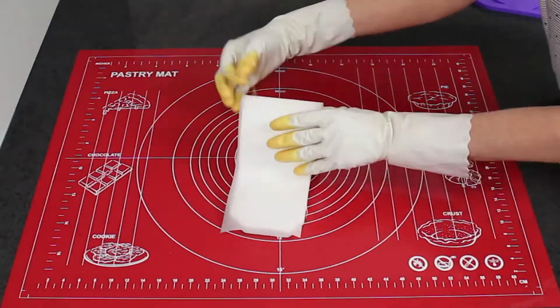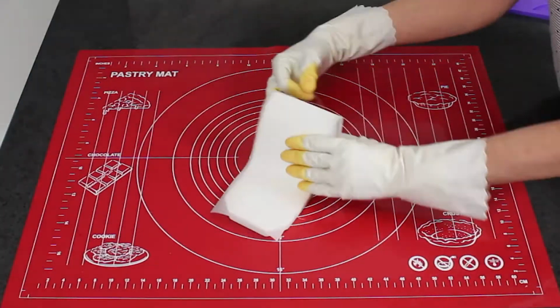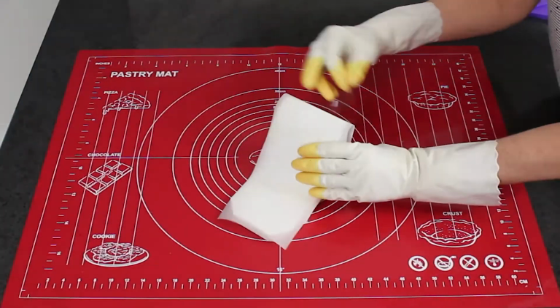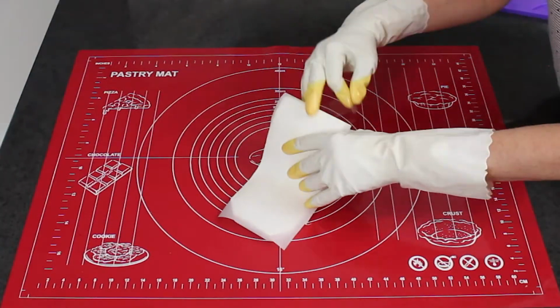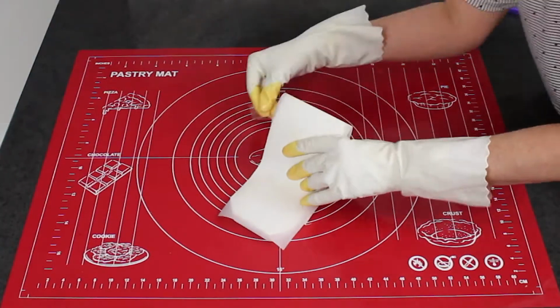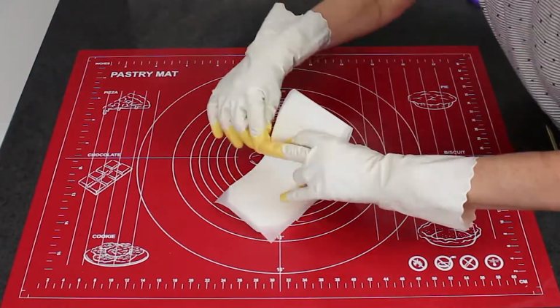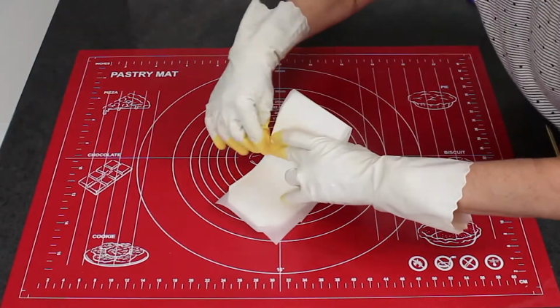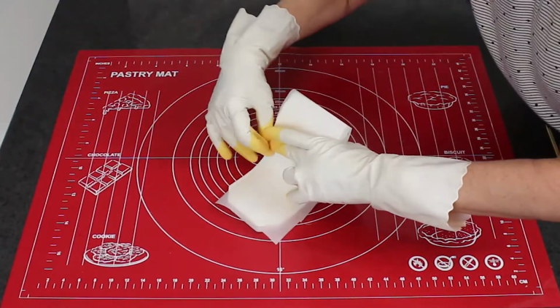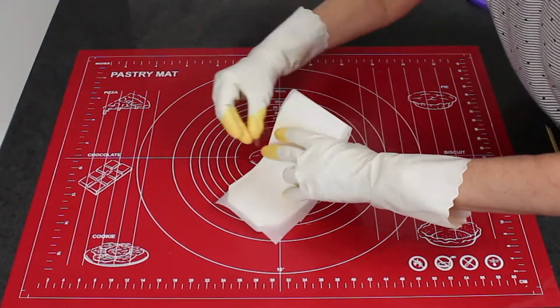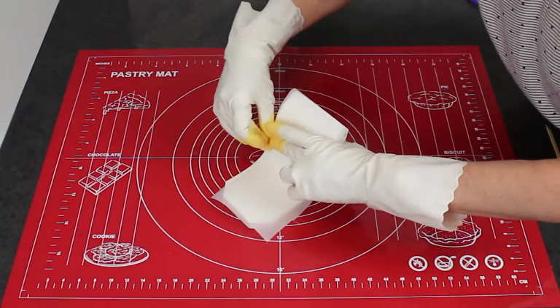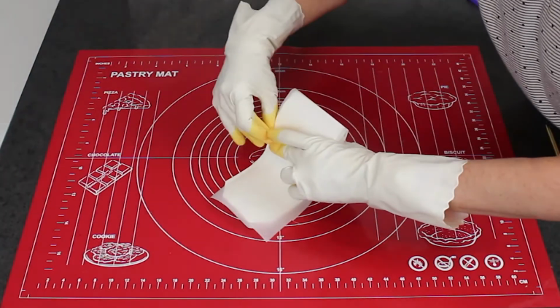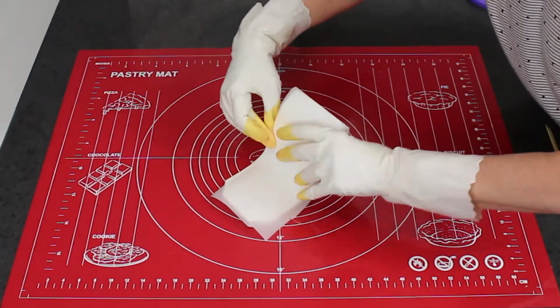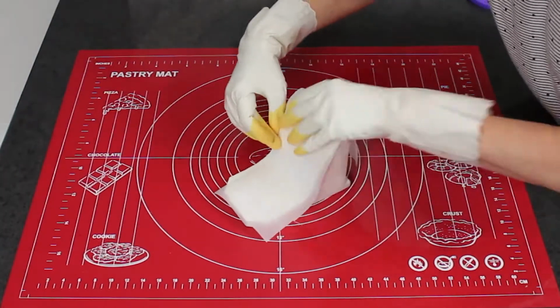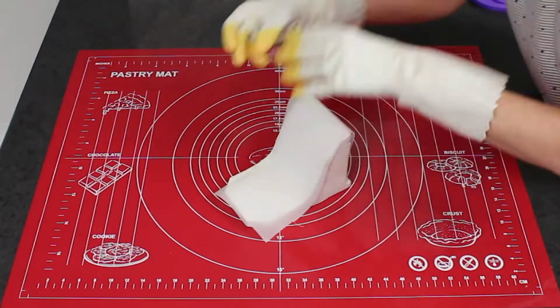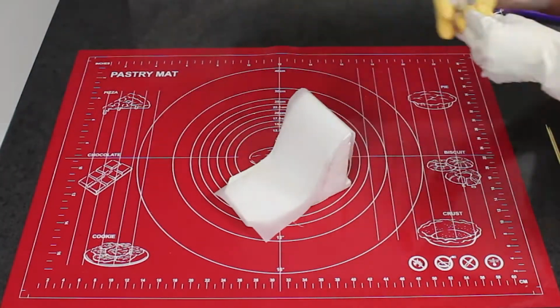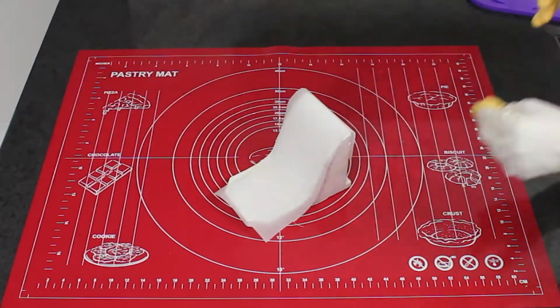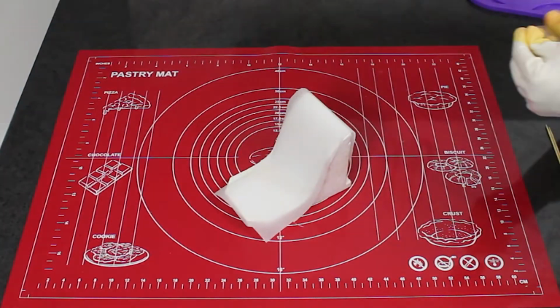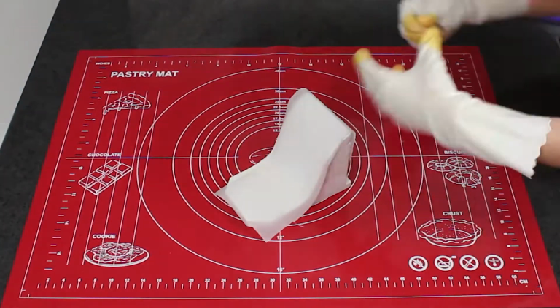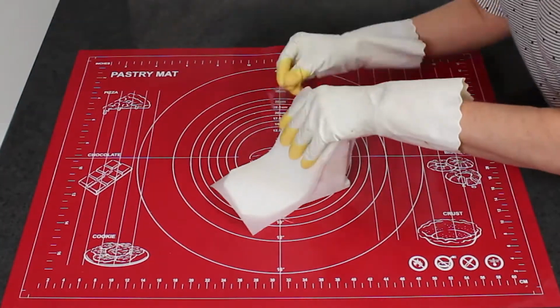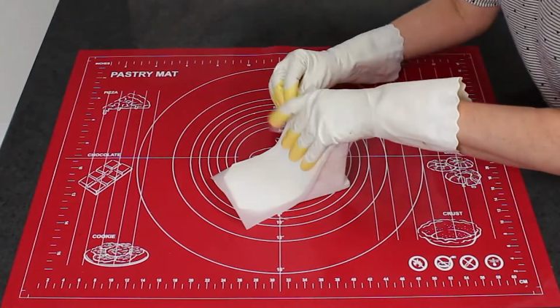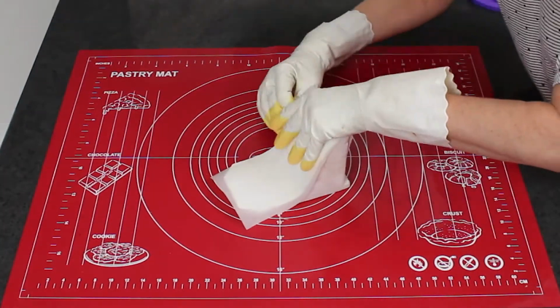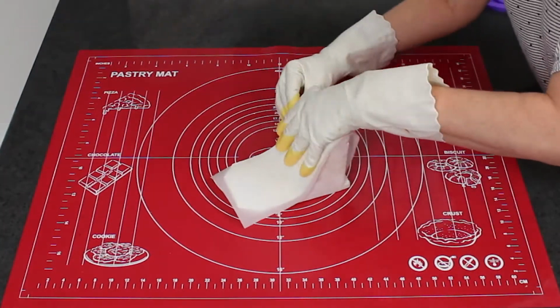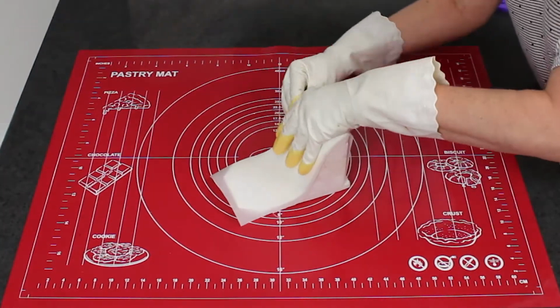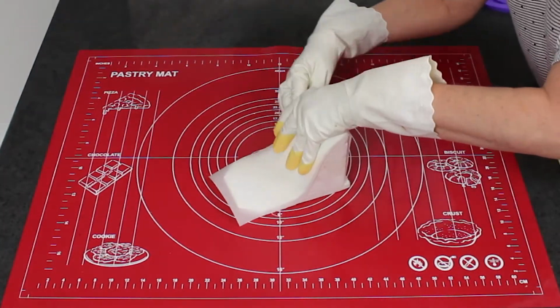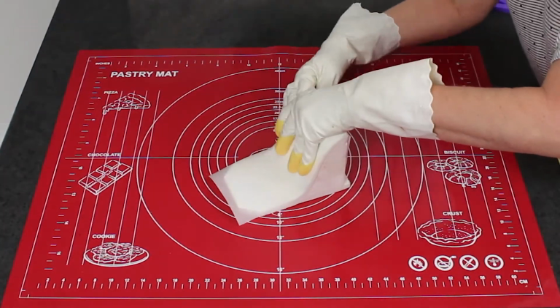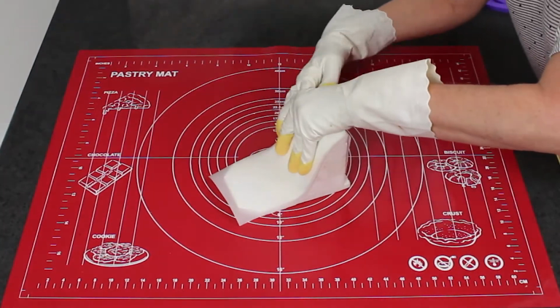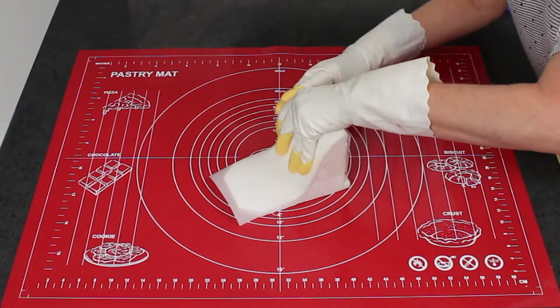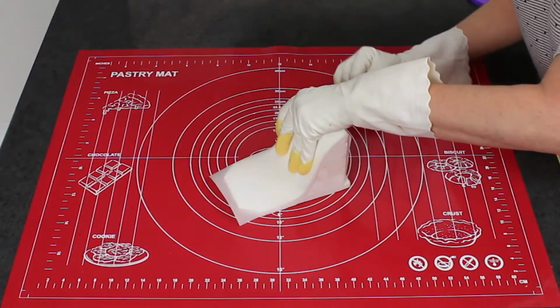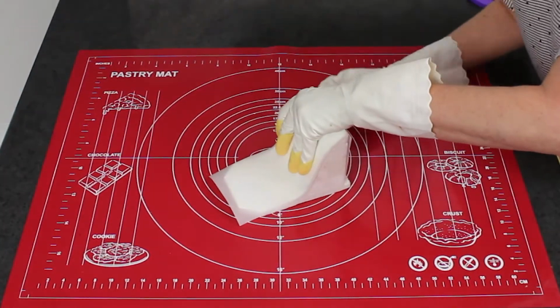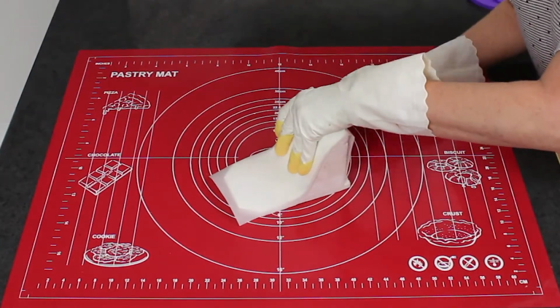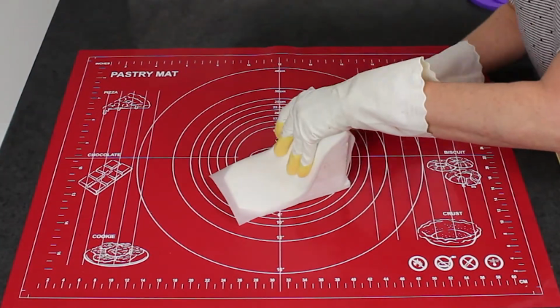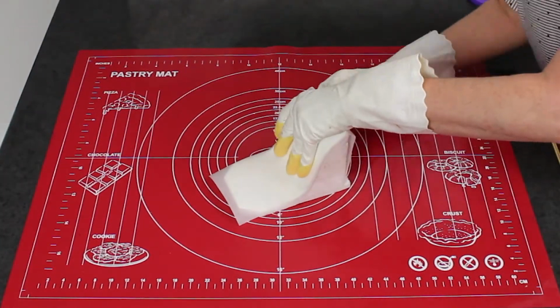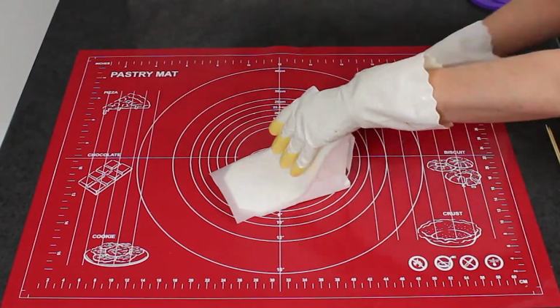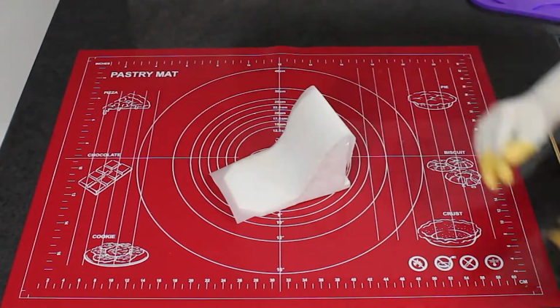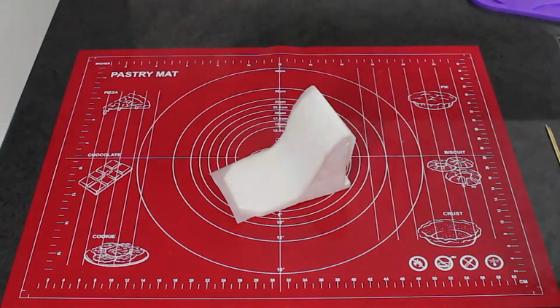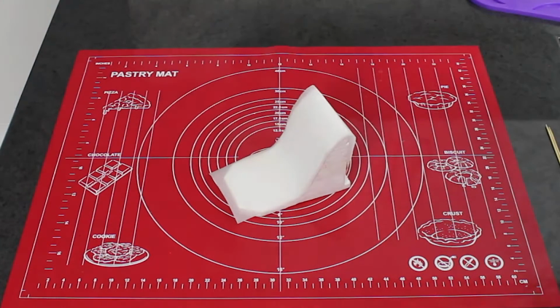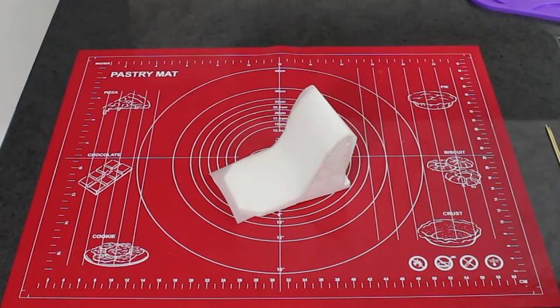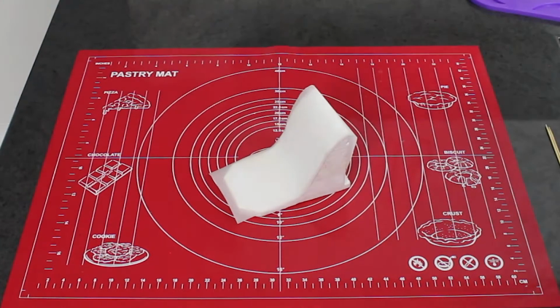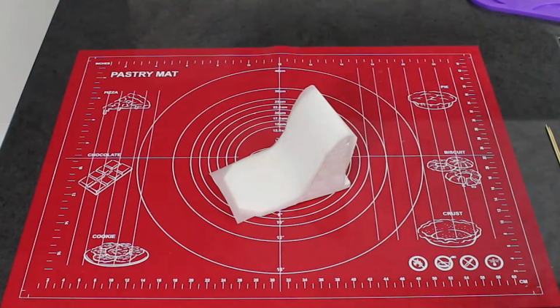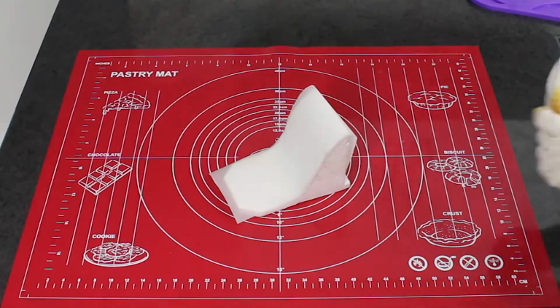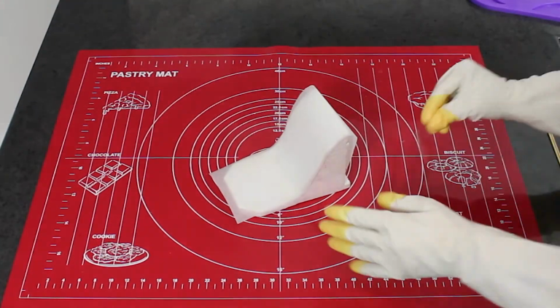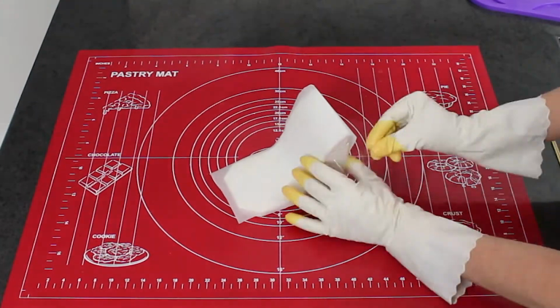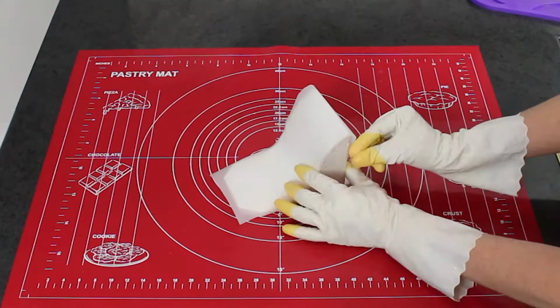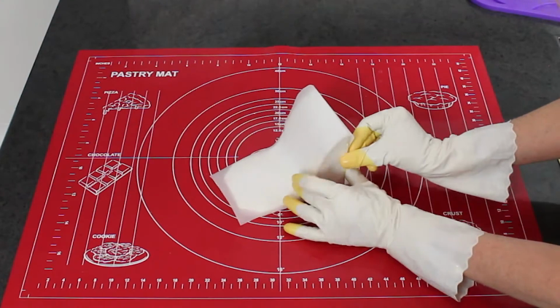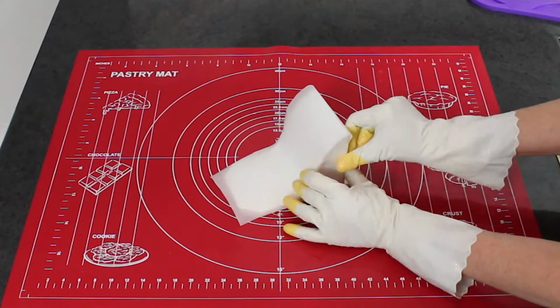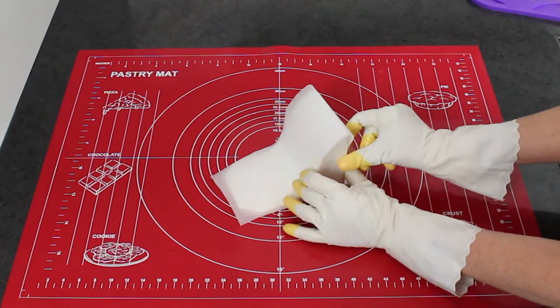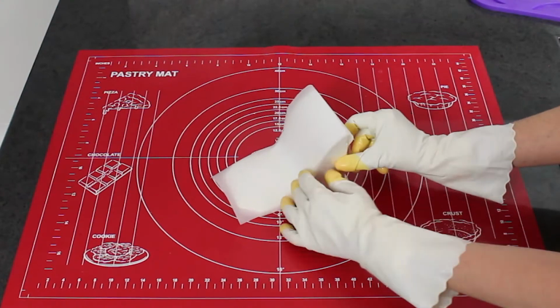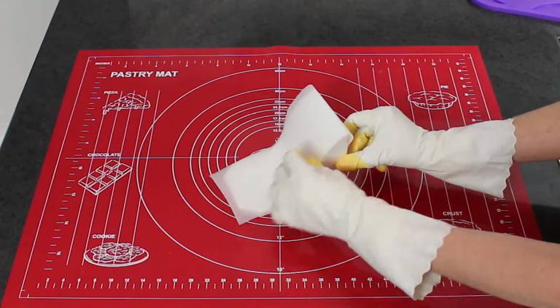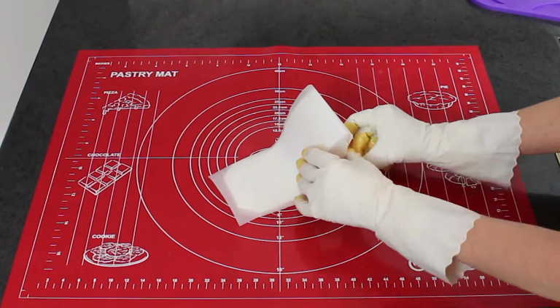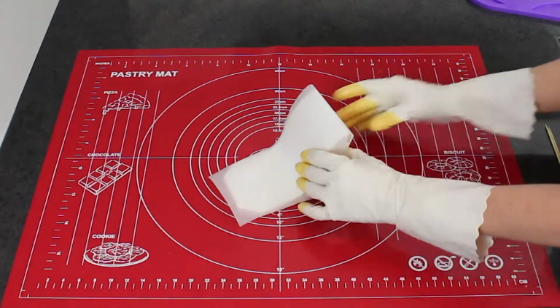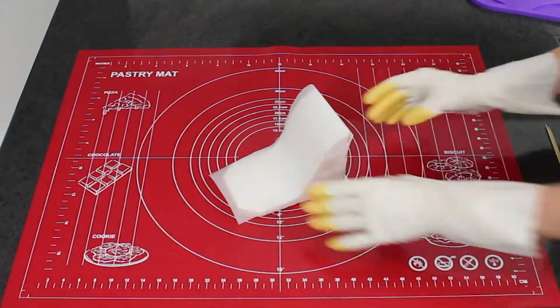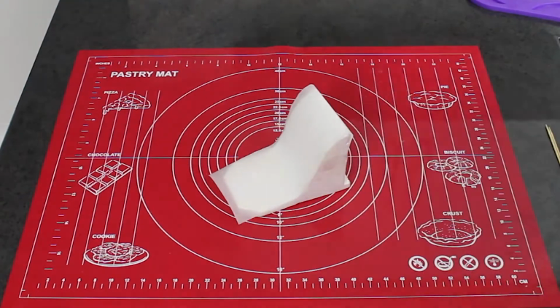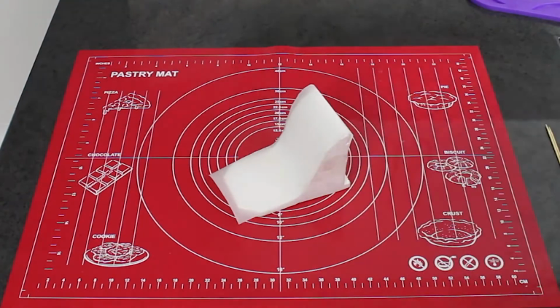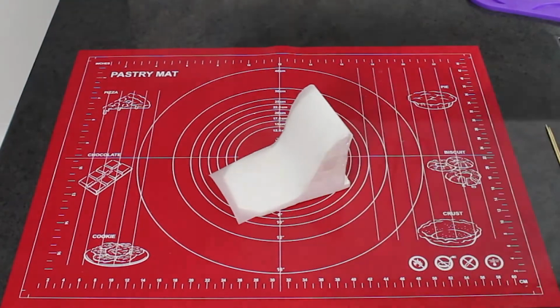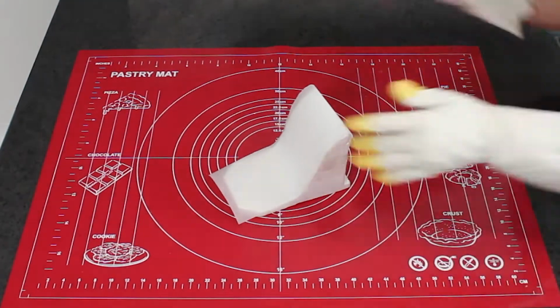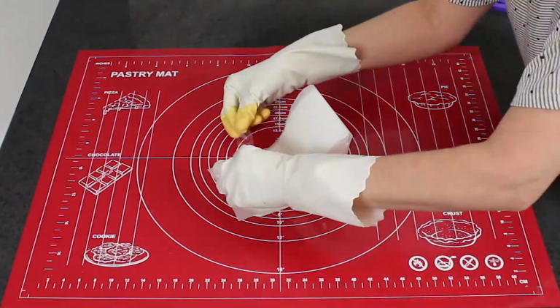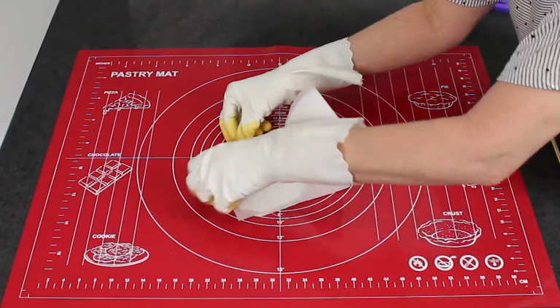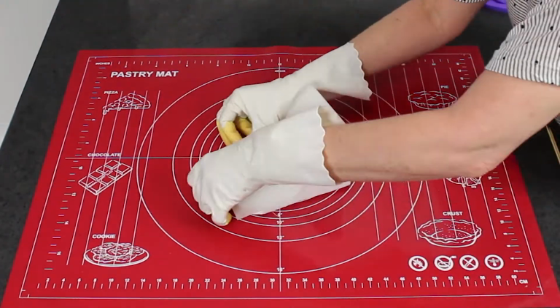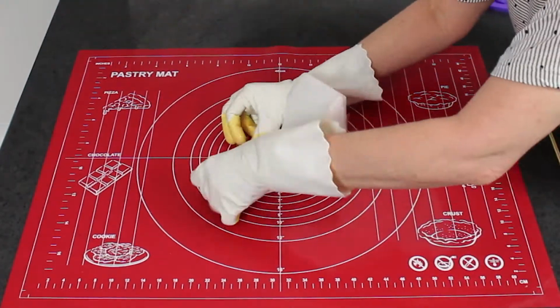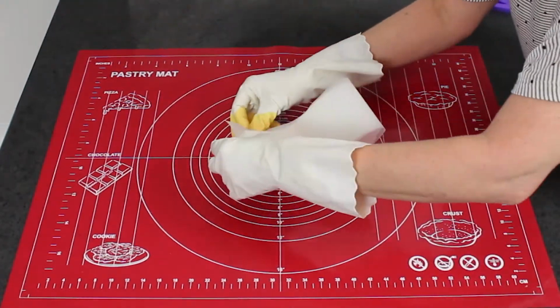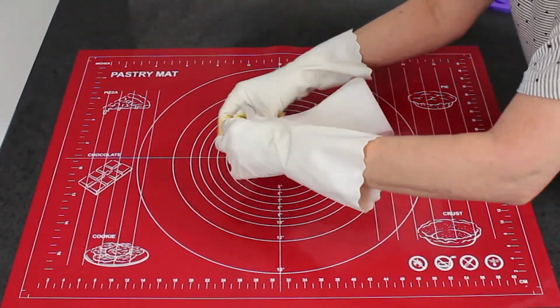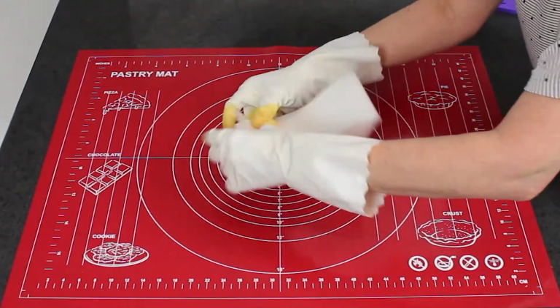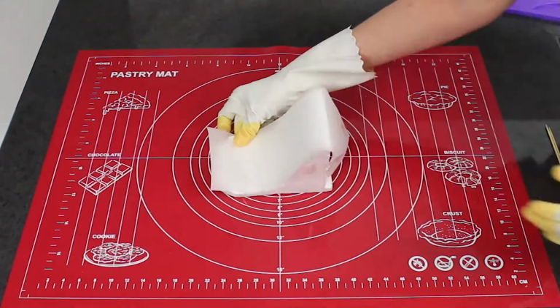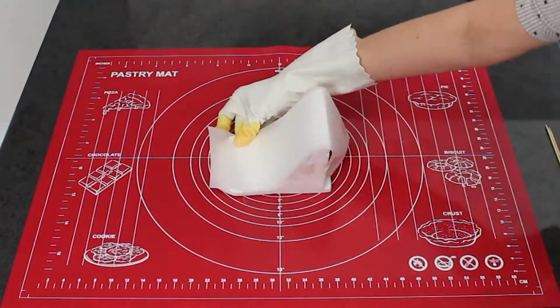Don't forget to use baking paper to cover your foam former for your shoe, just so your isomalt shoe doesn't stick.